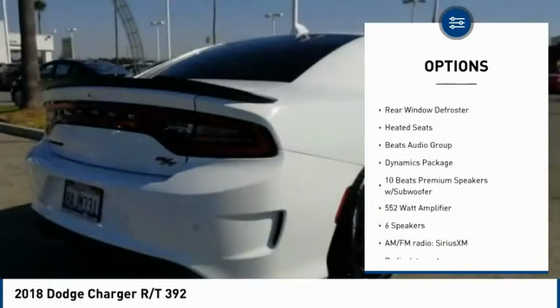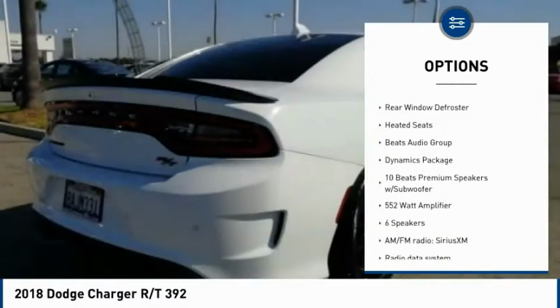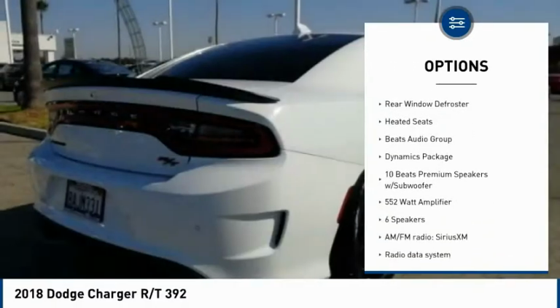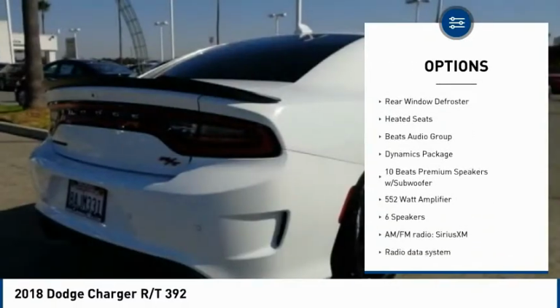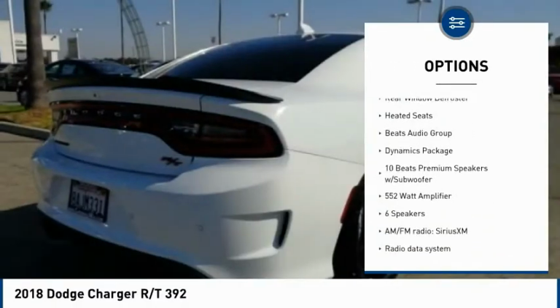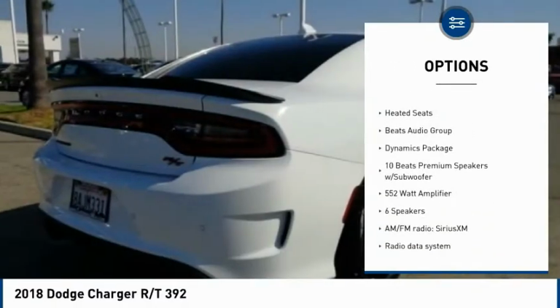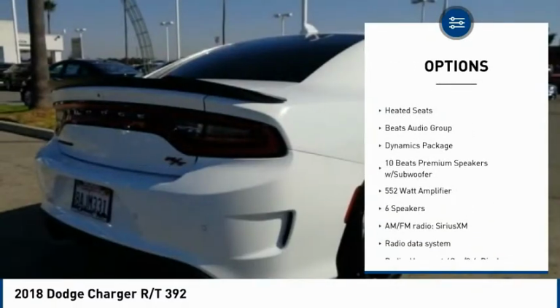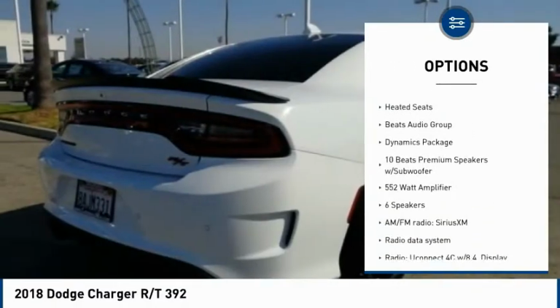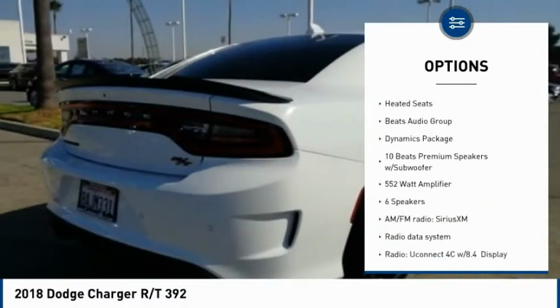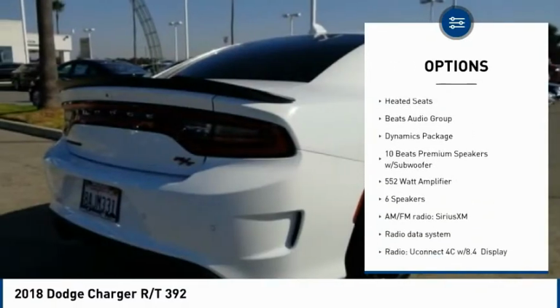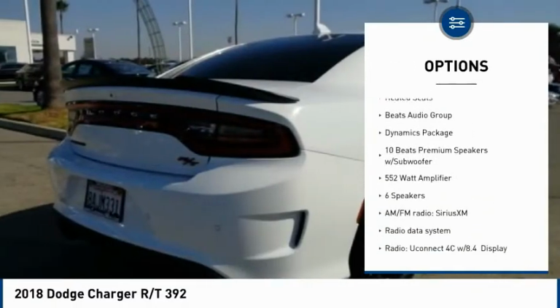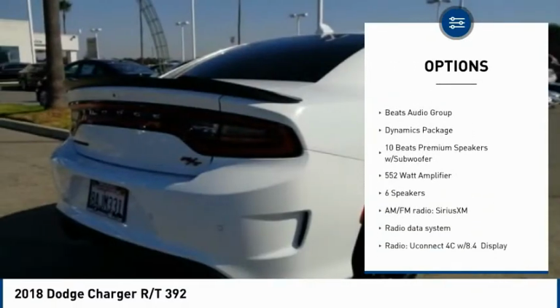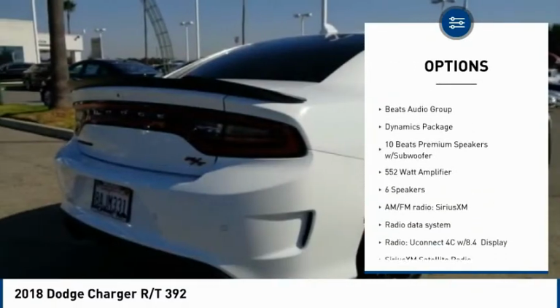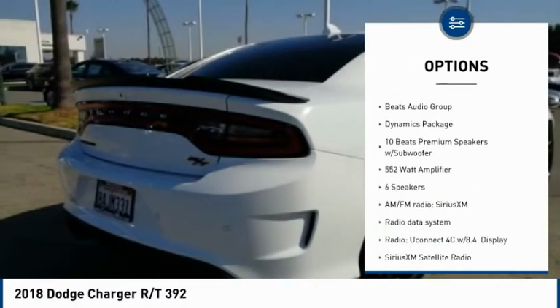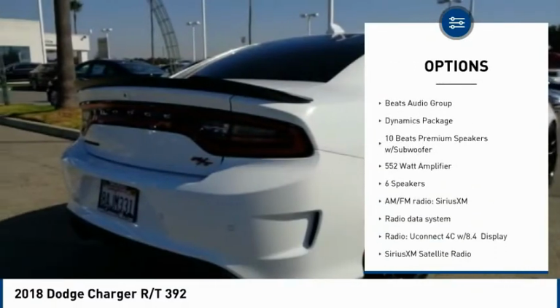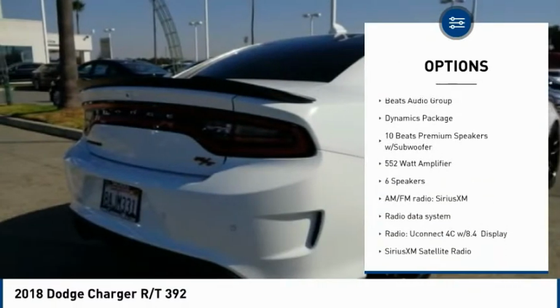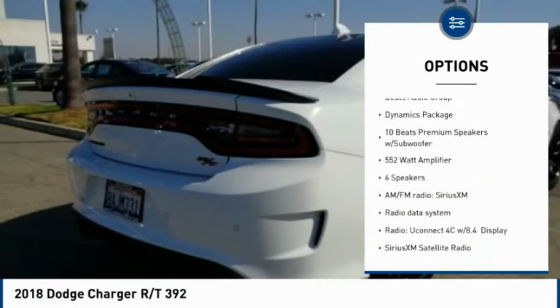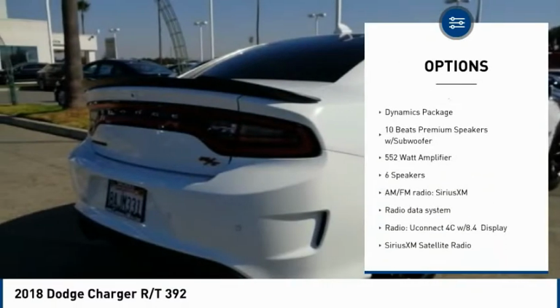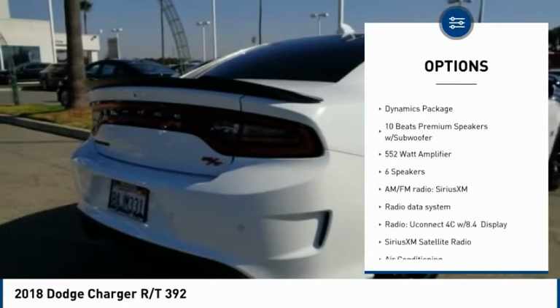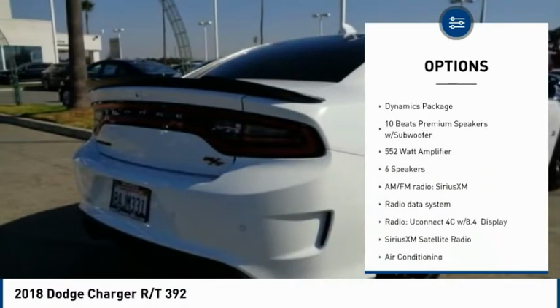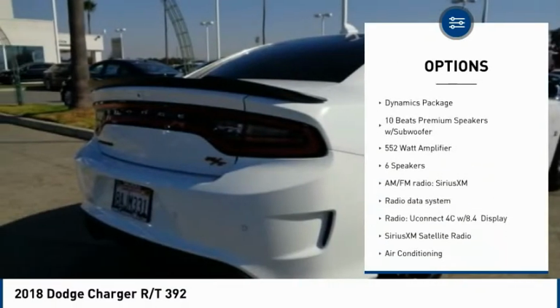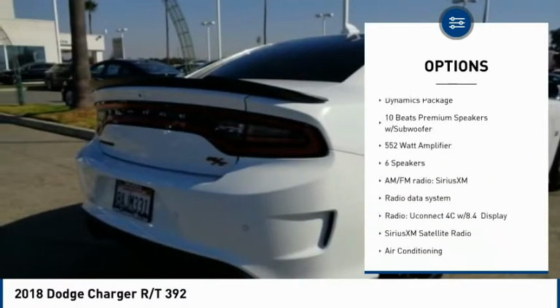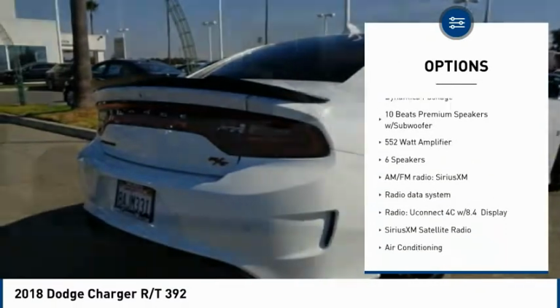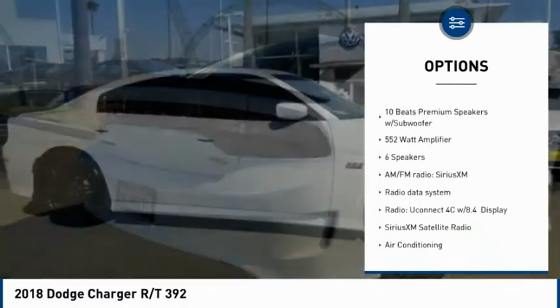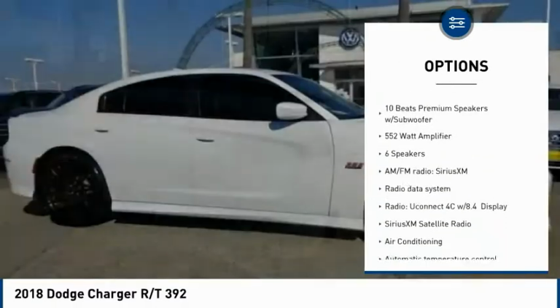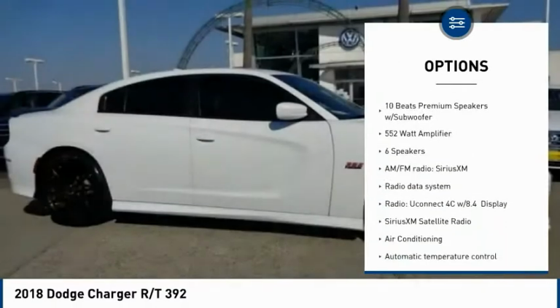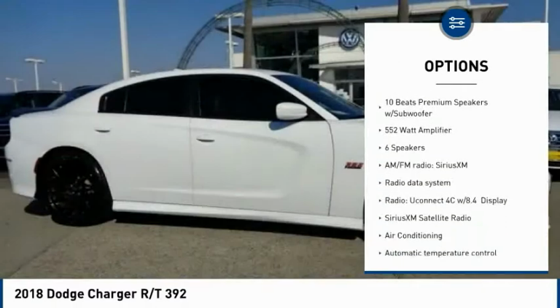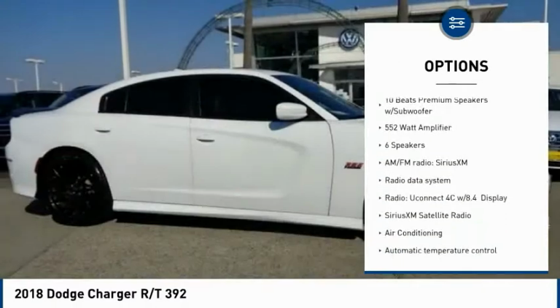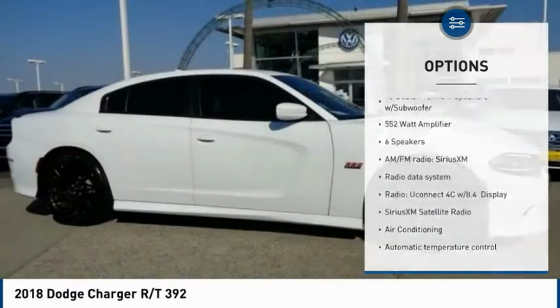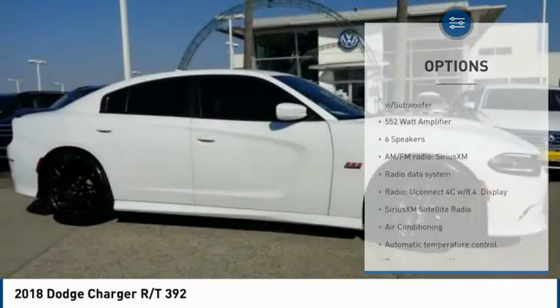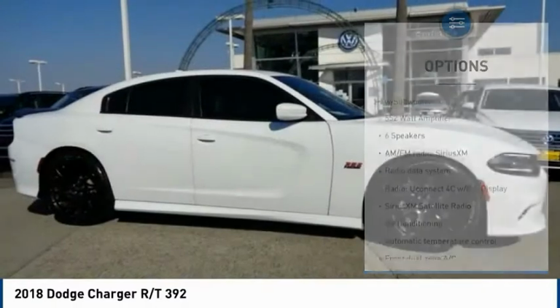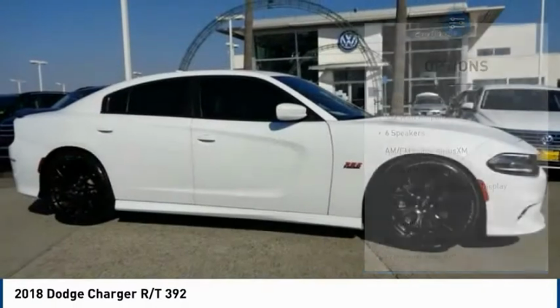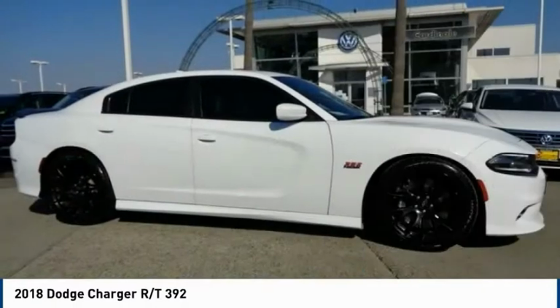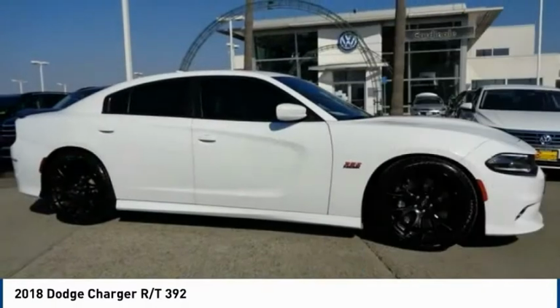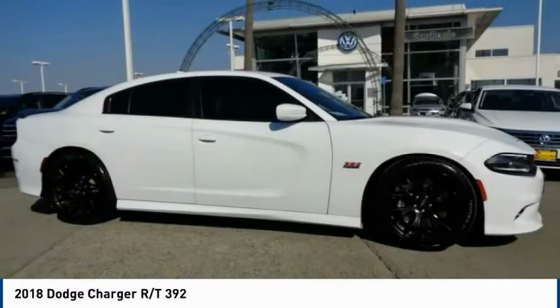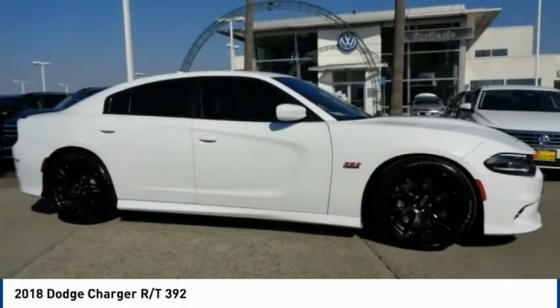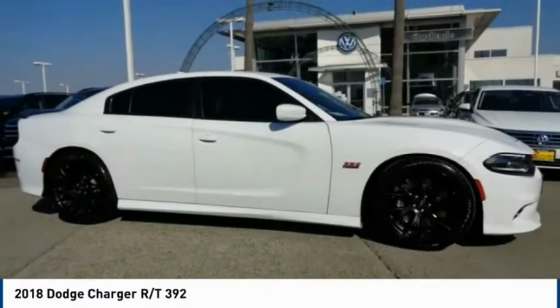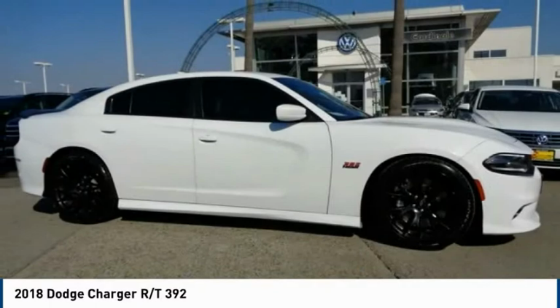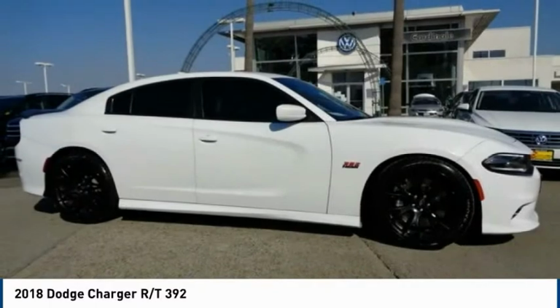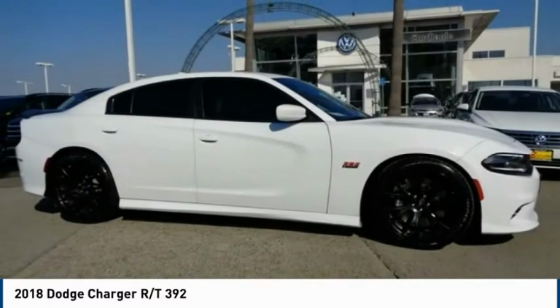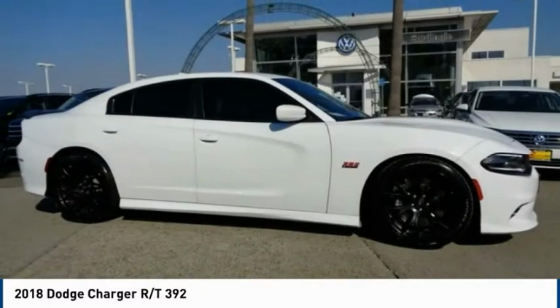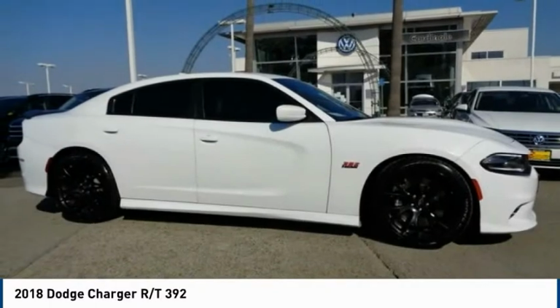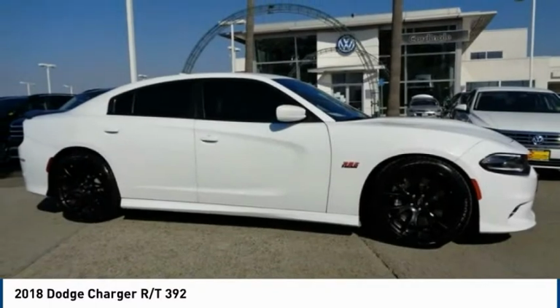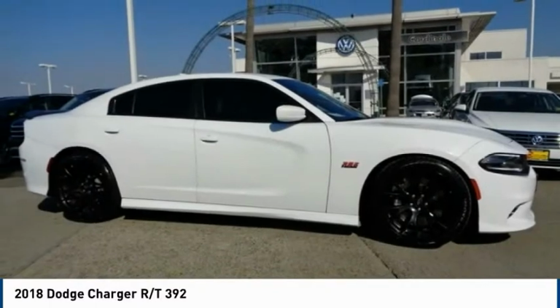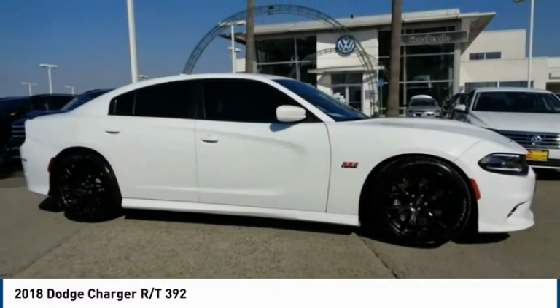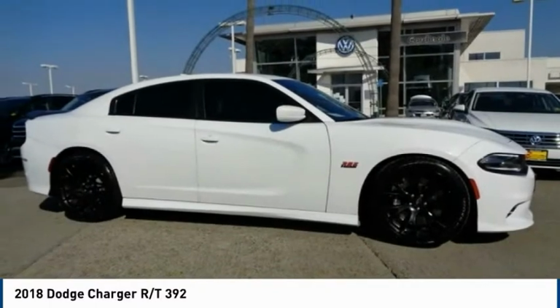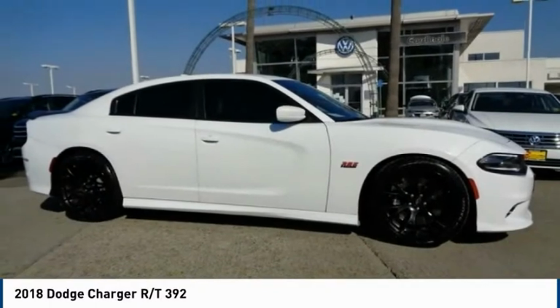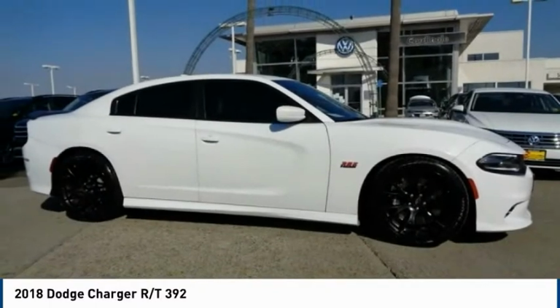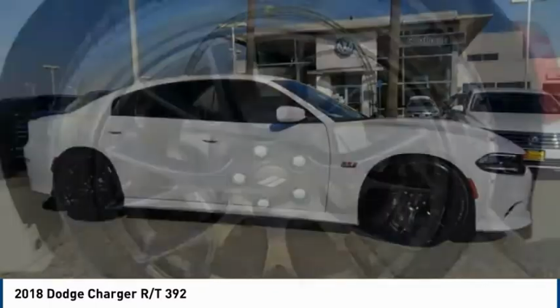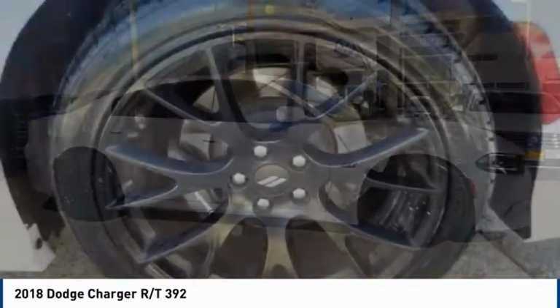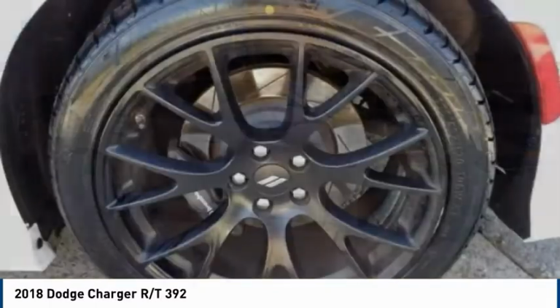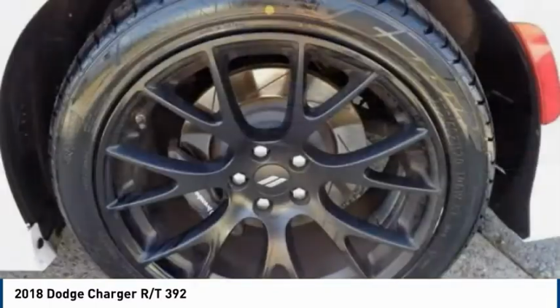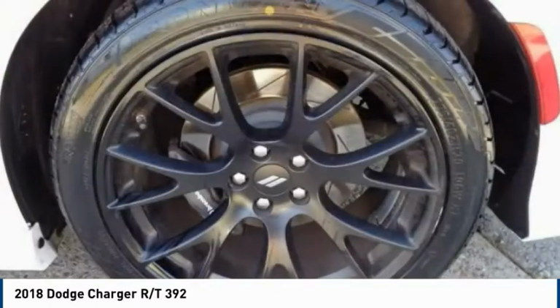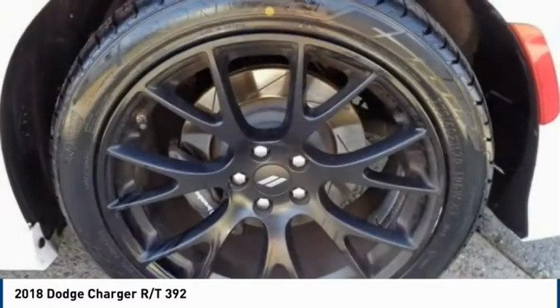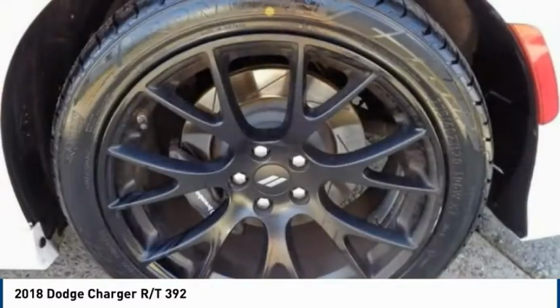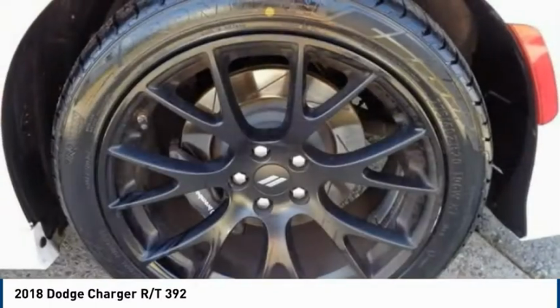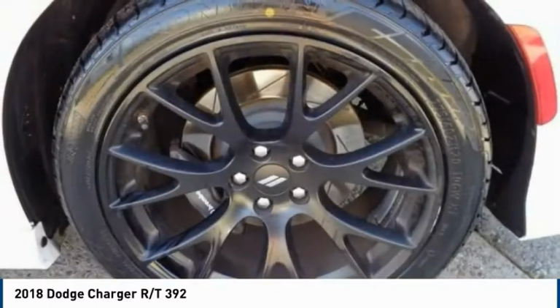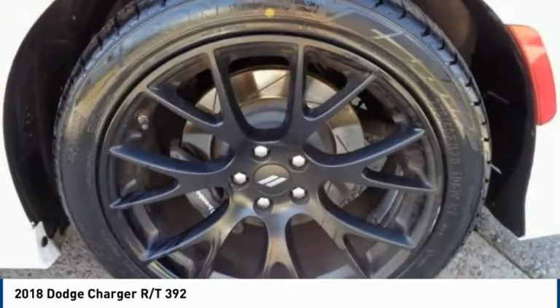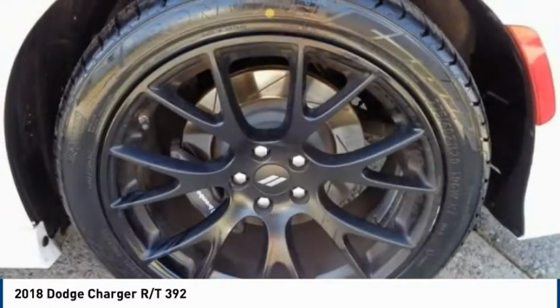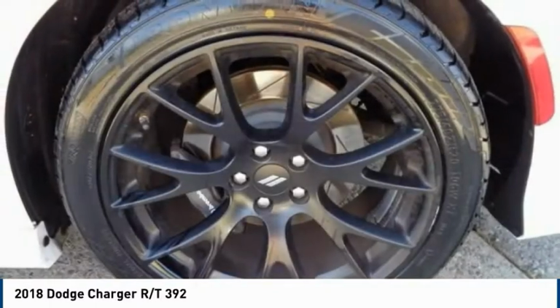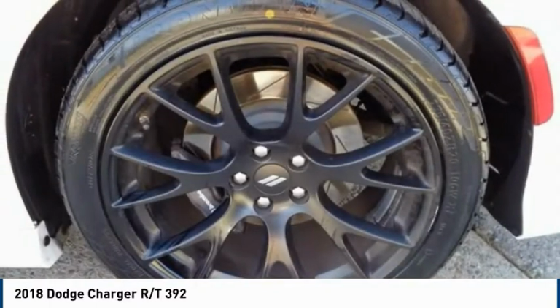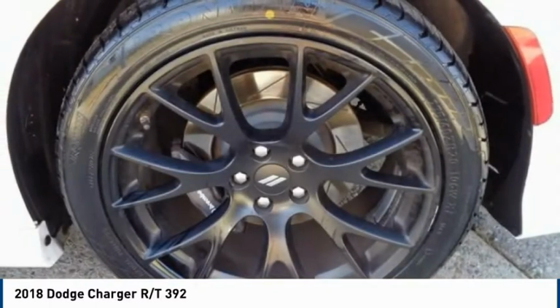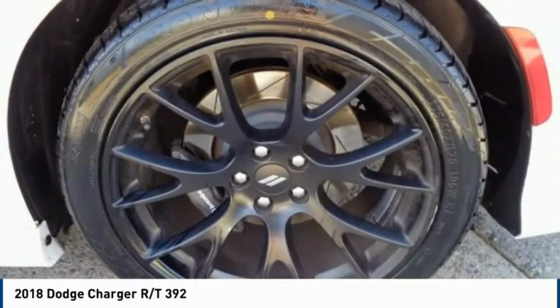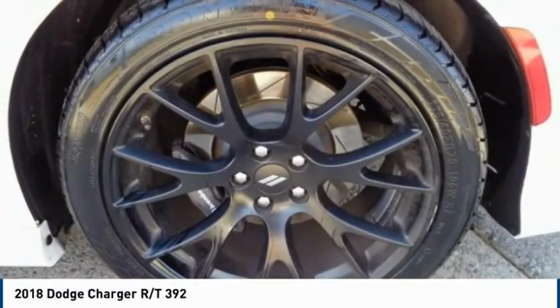Remote keyless entry, fog lights, four-wheel disc brakes, speed control, rear window defroster, heated seats.